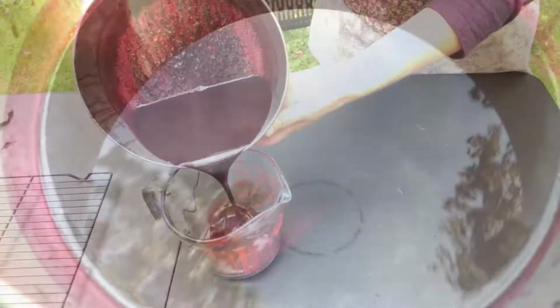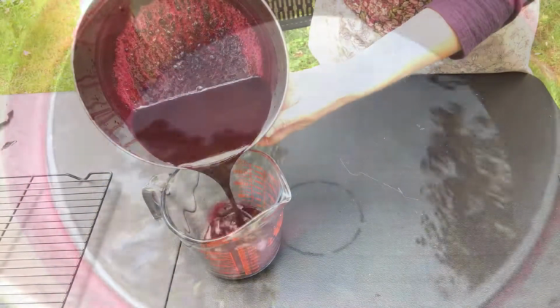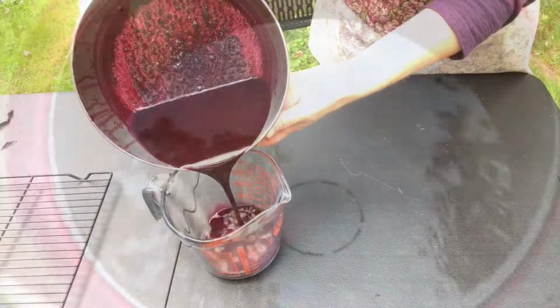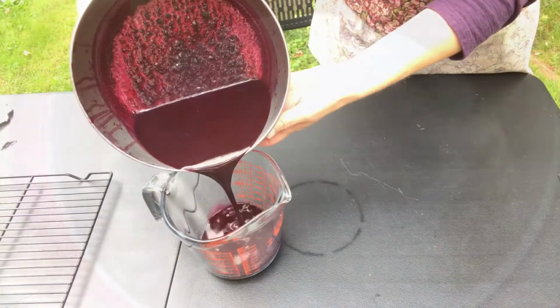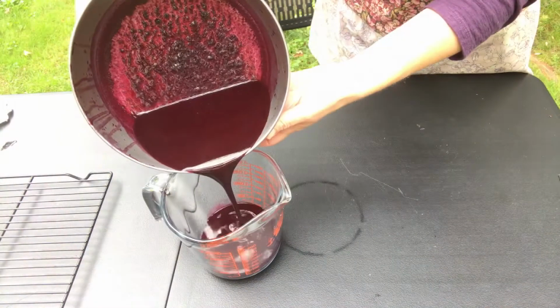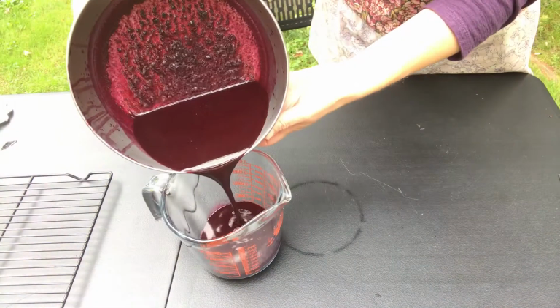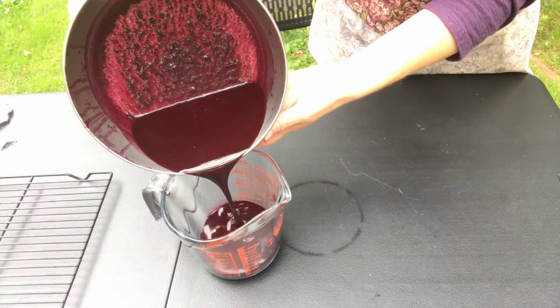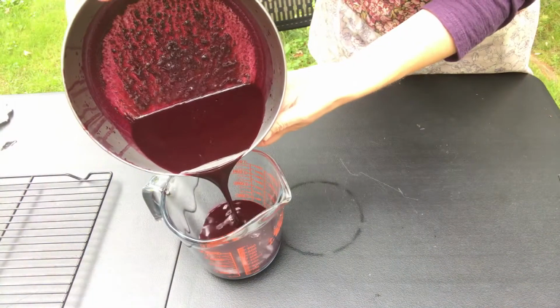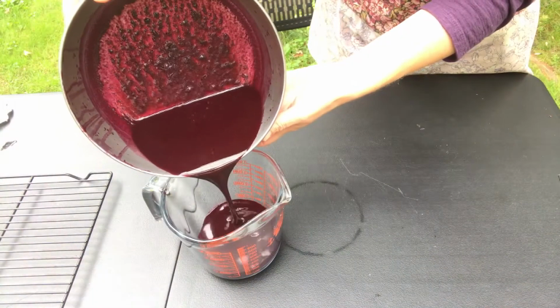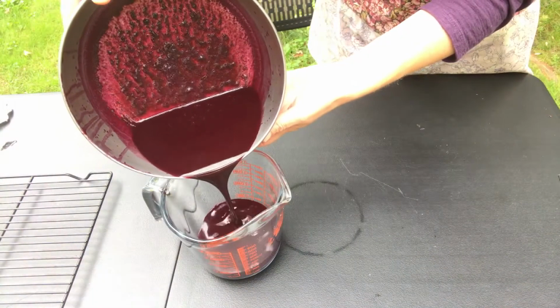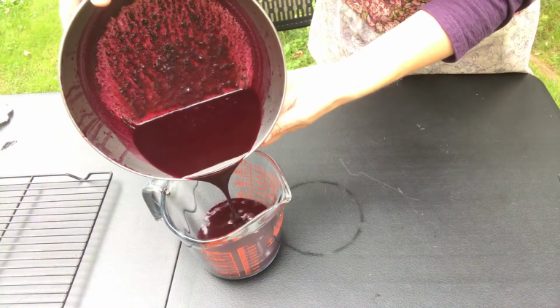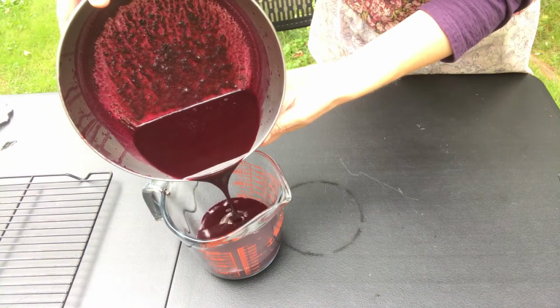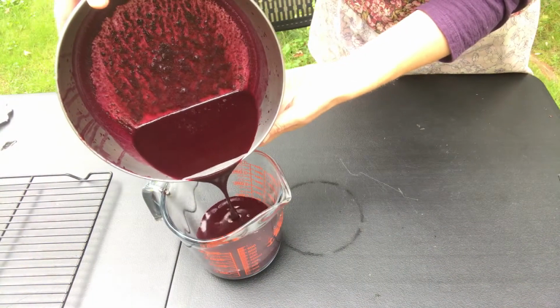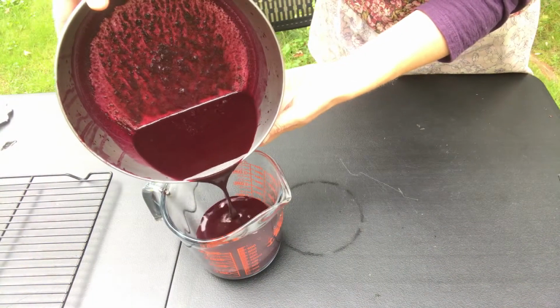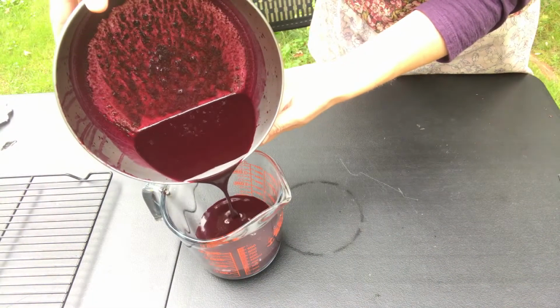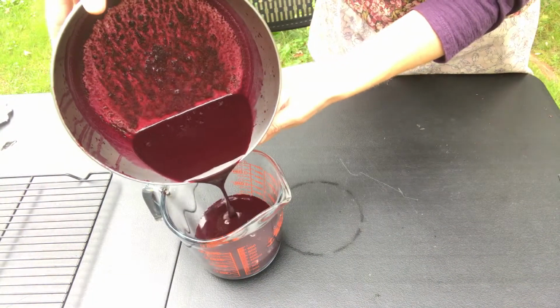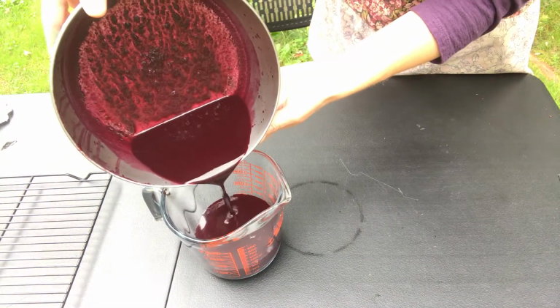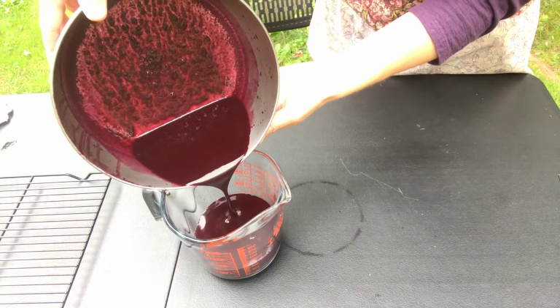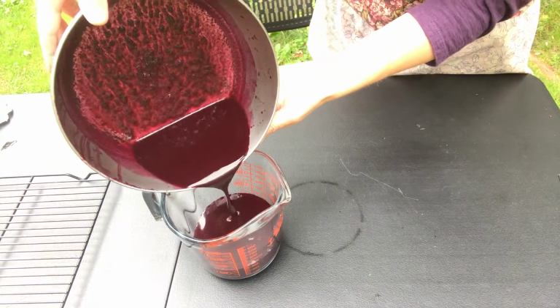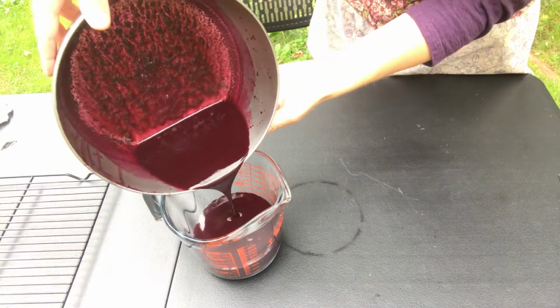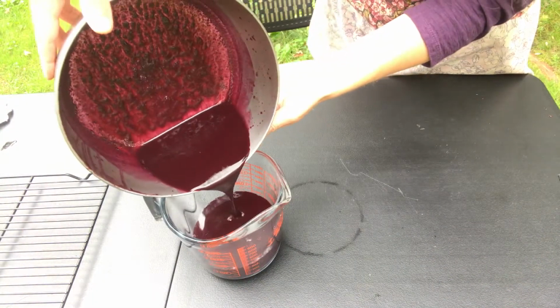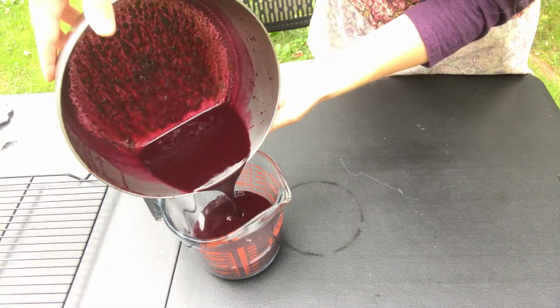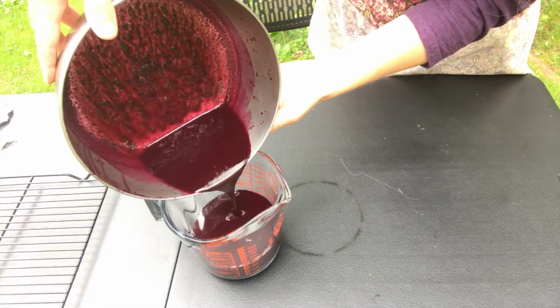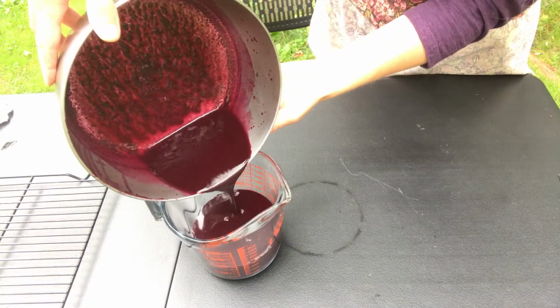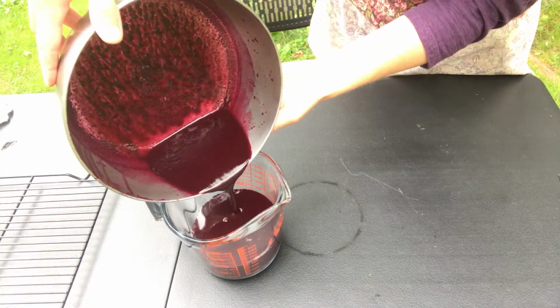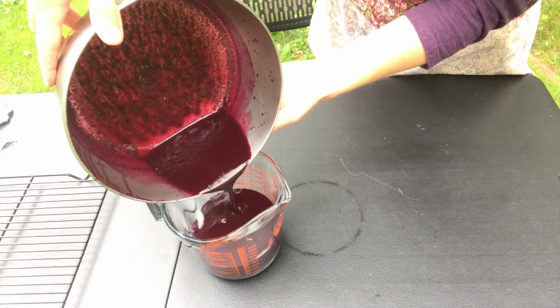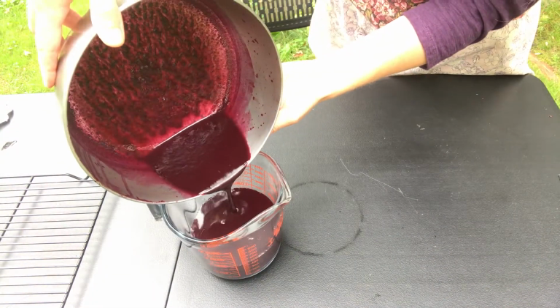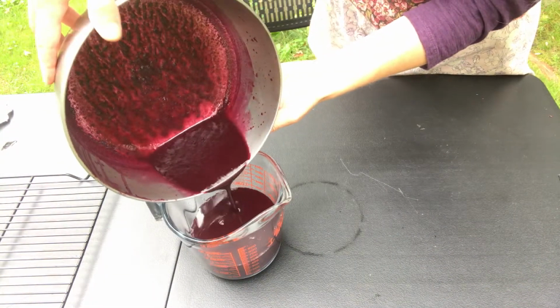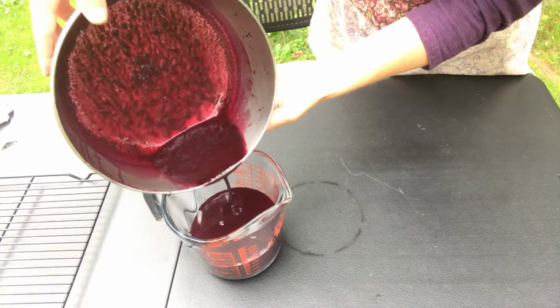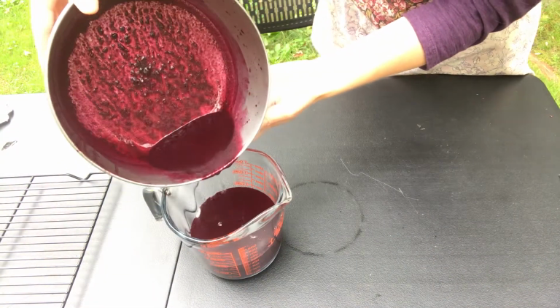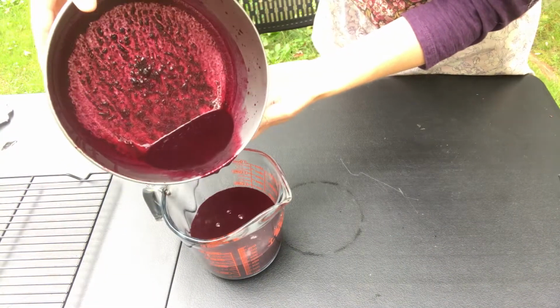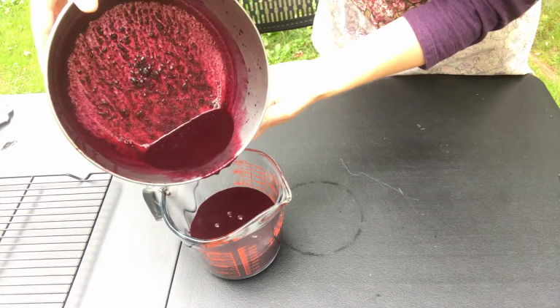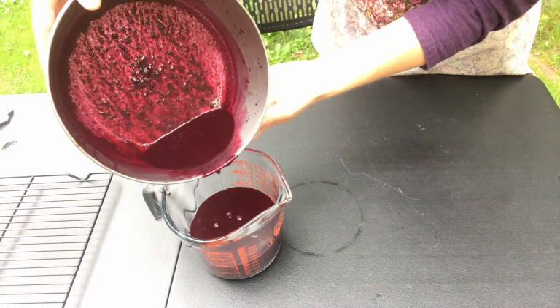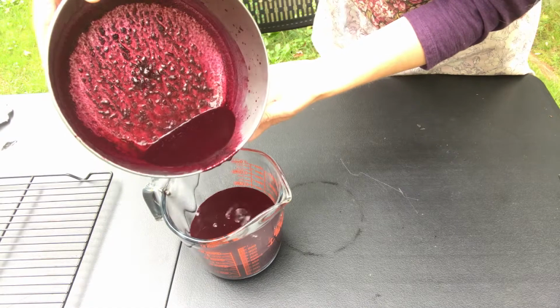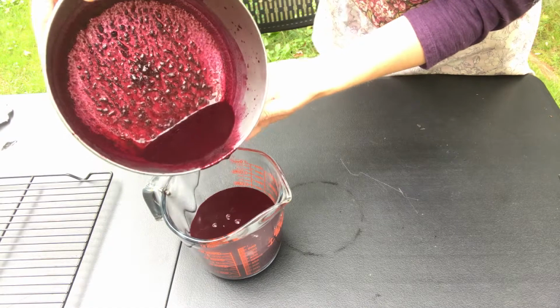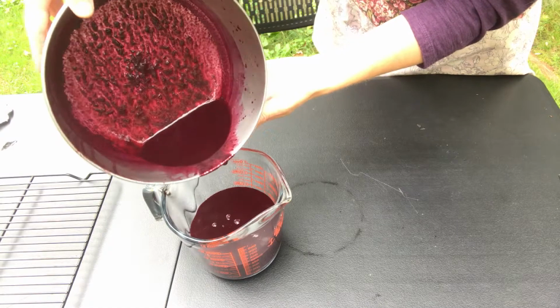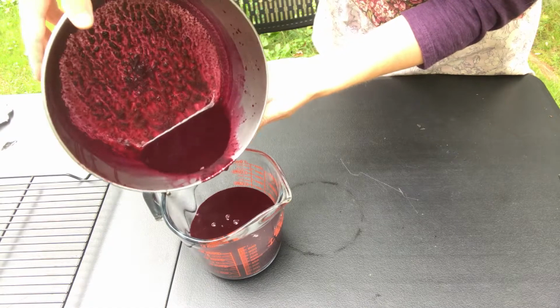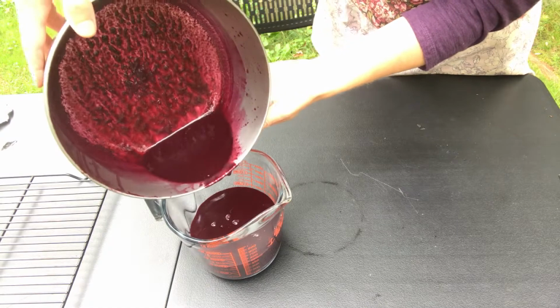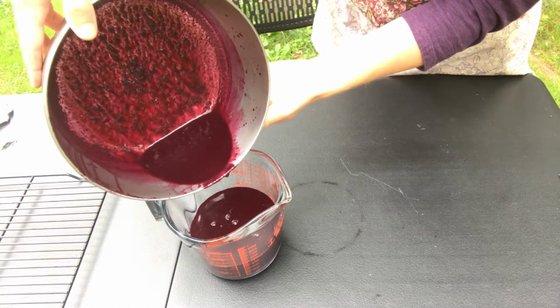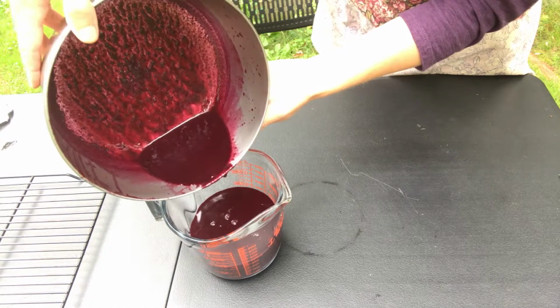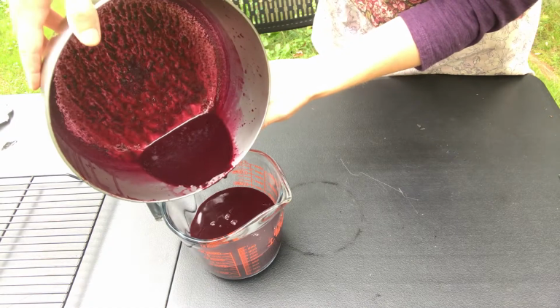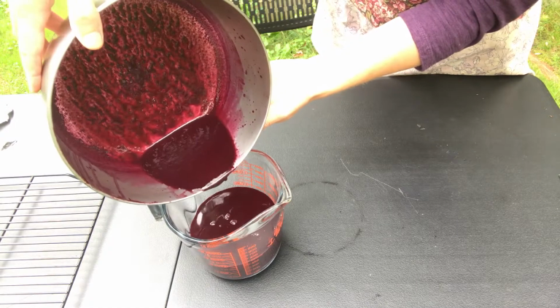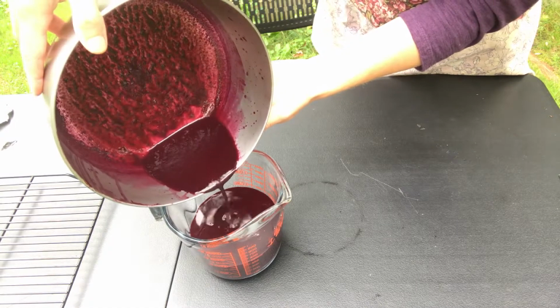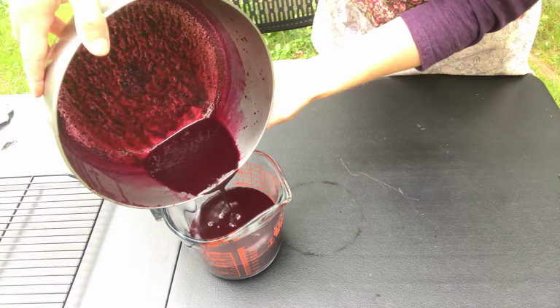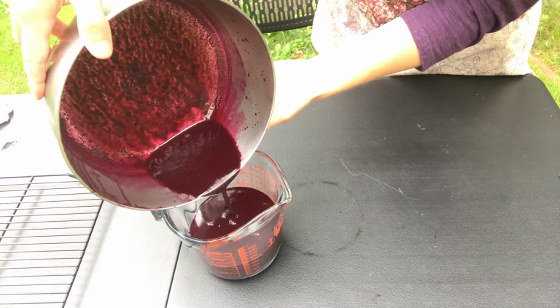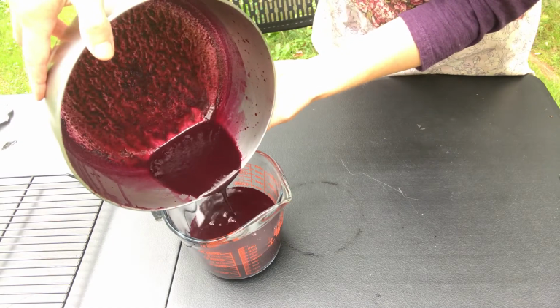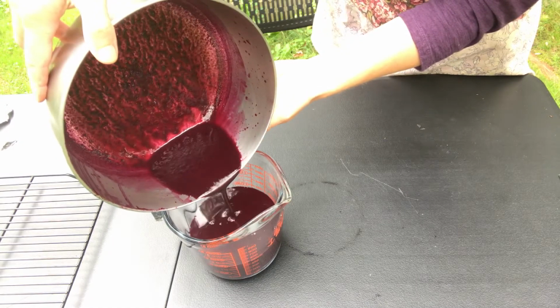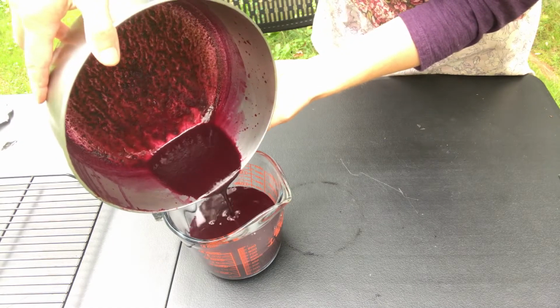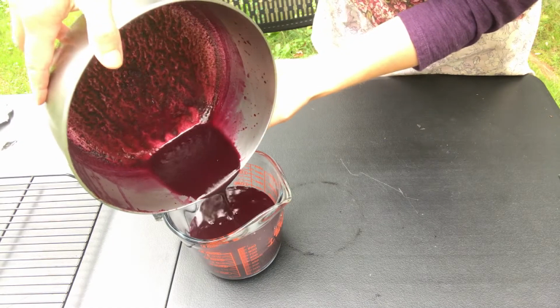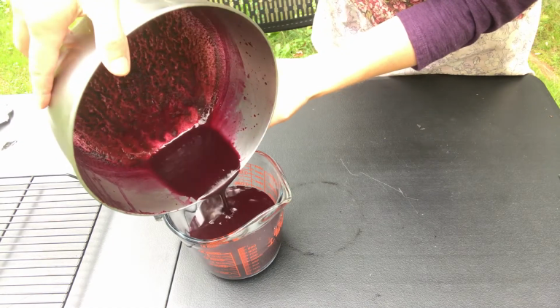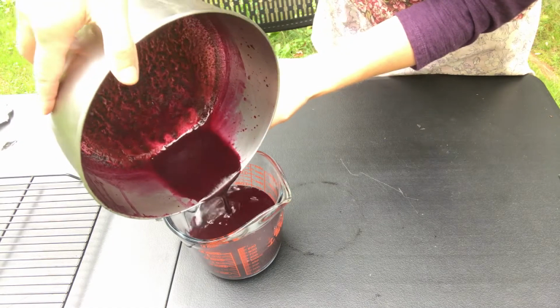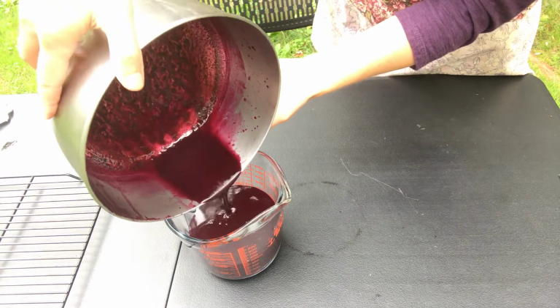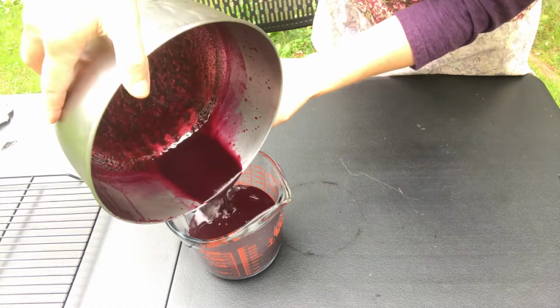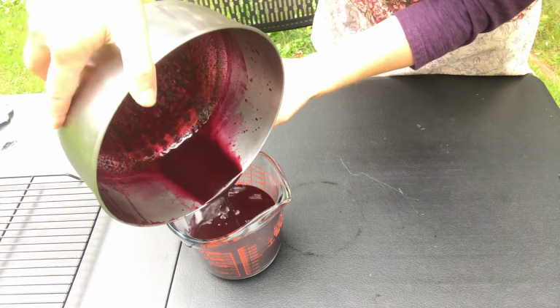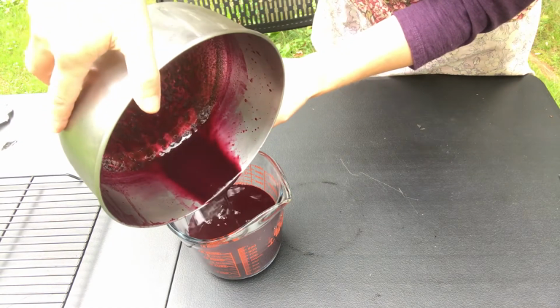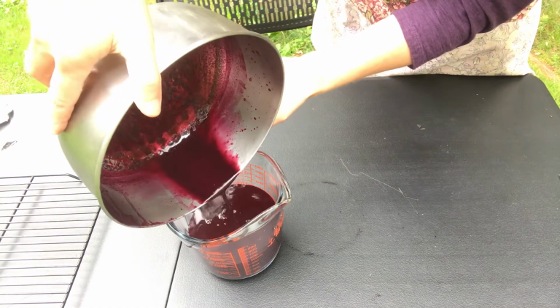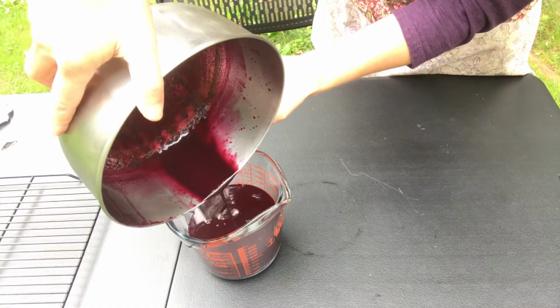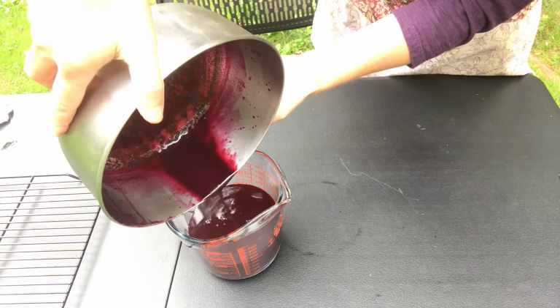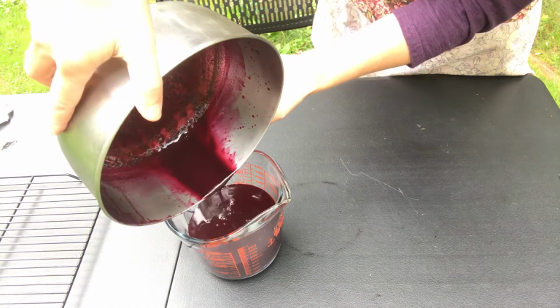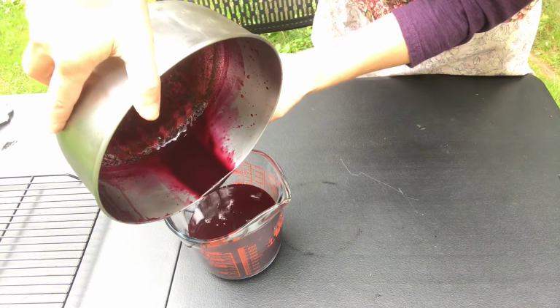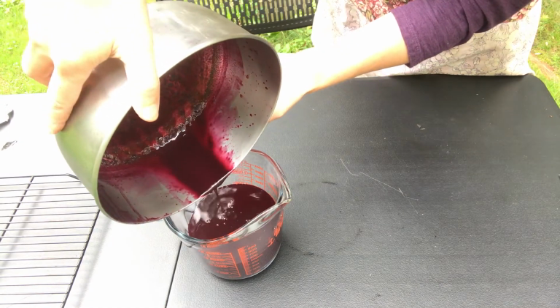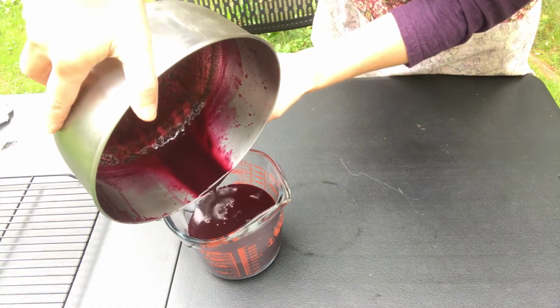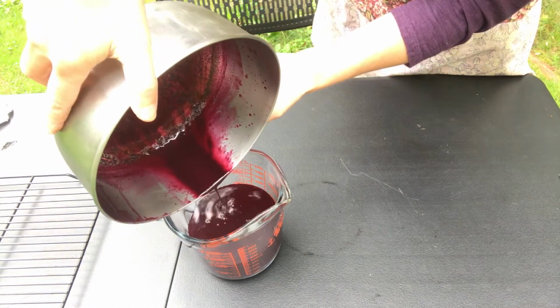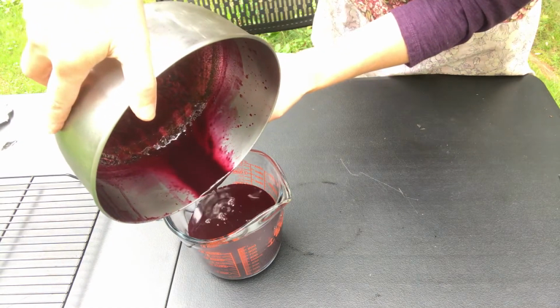In the morning, pour off the juice carefully, leaving the sediment on the bottom. Discard the sediment.